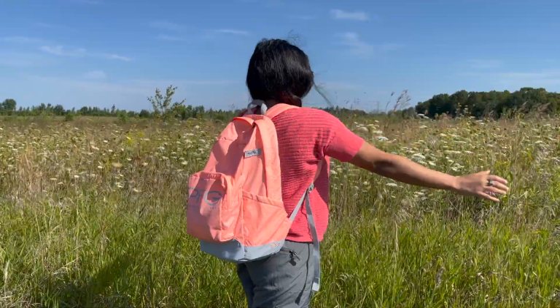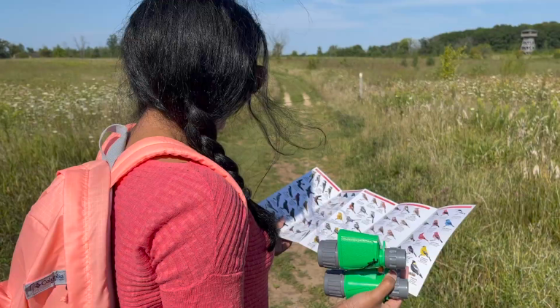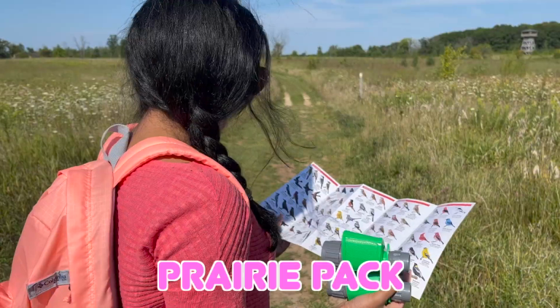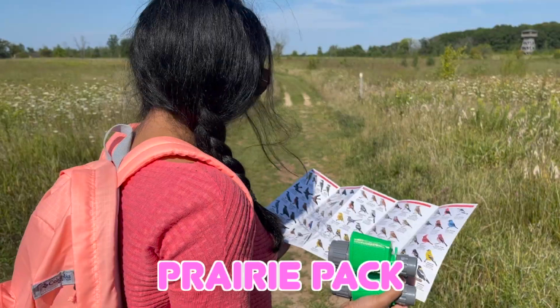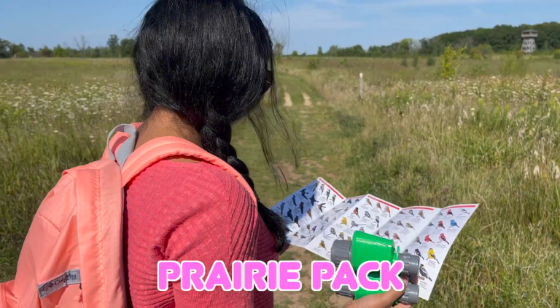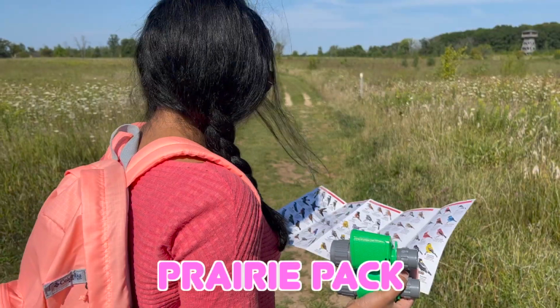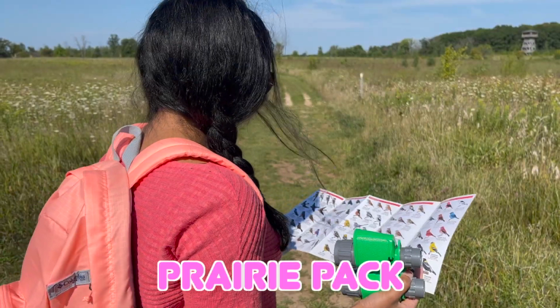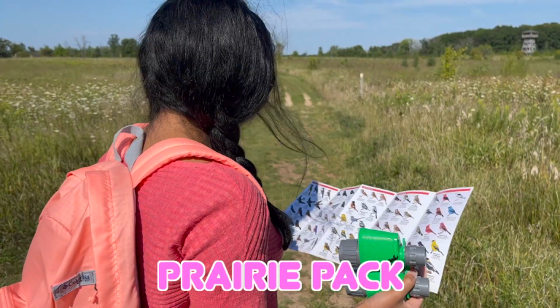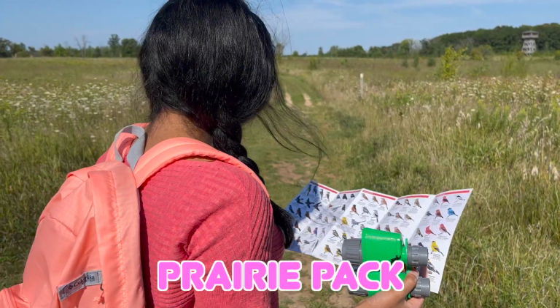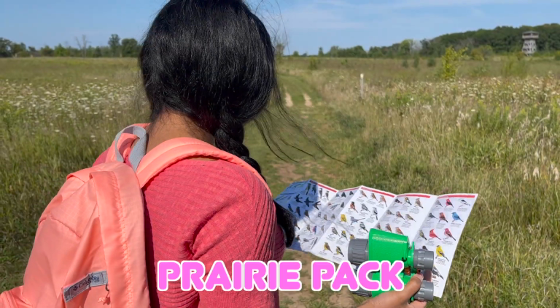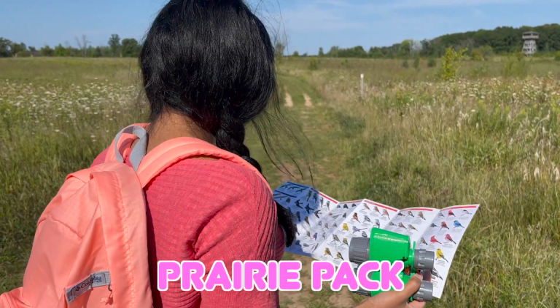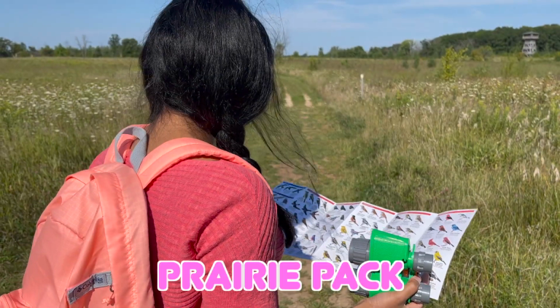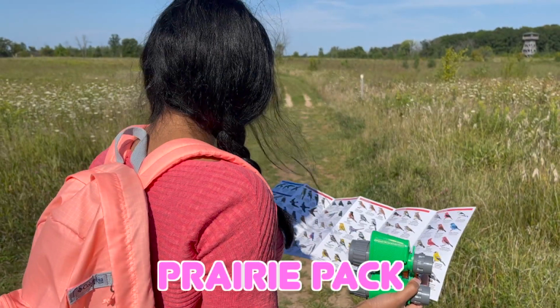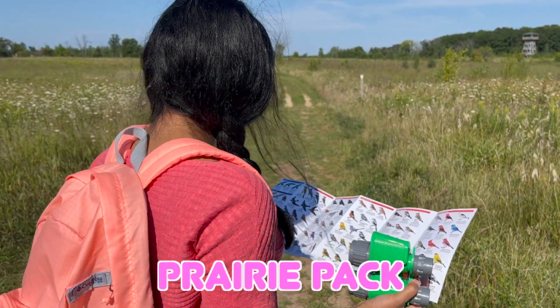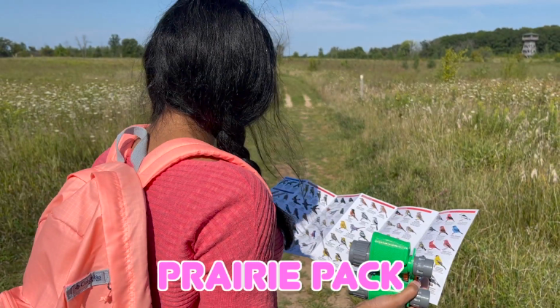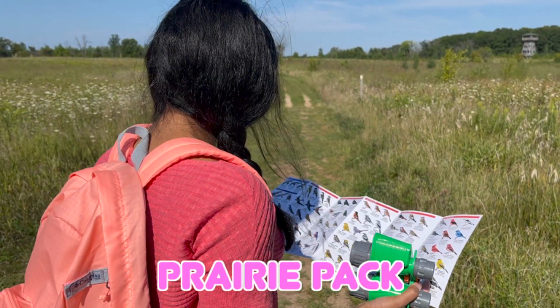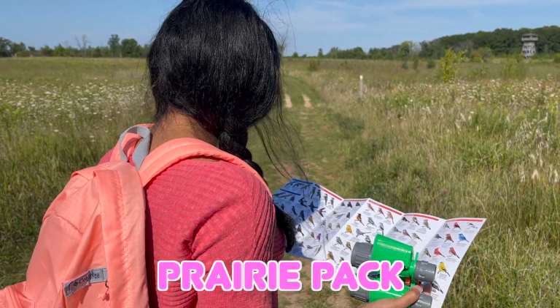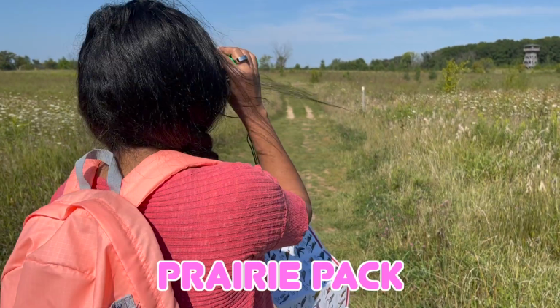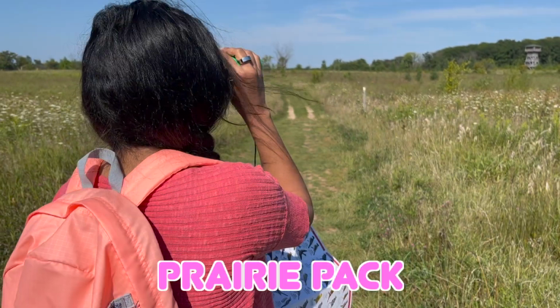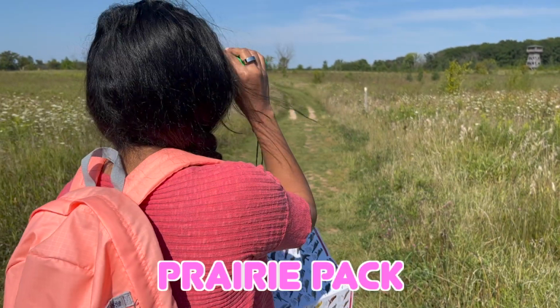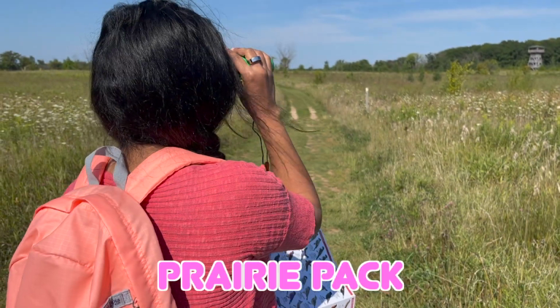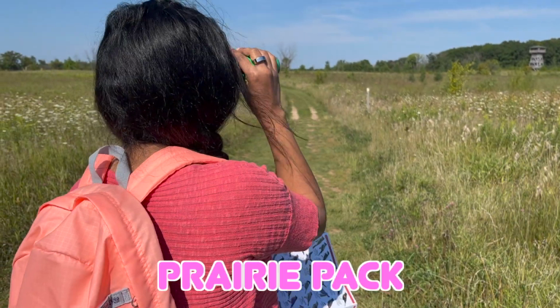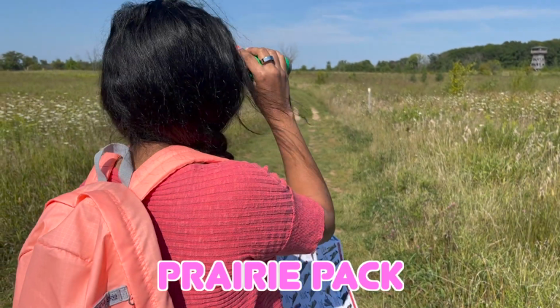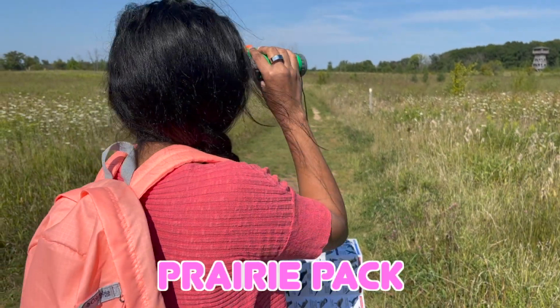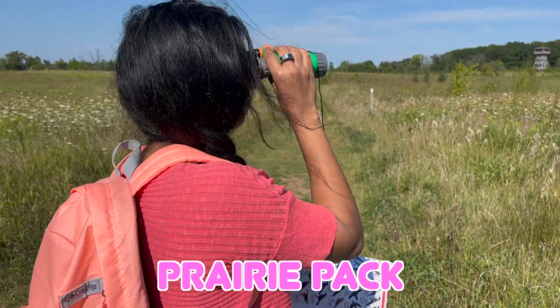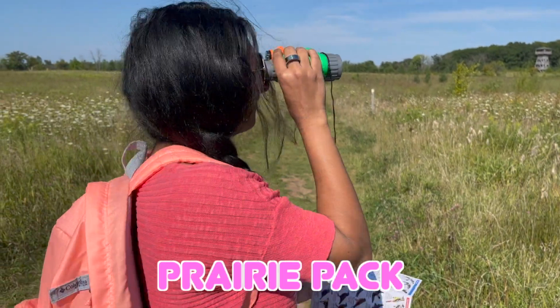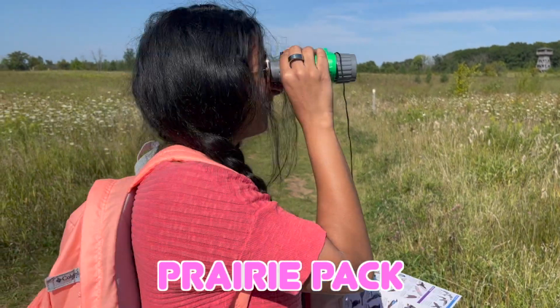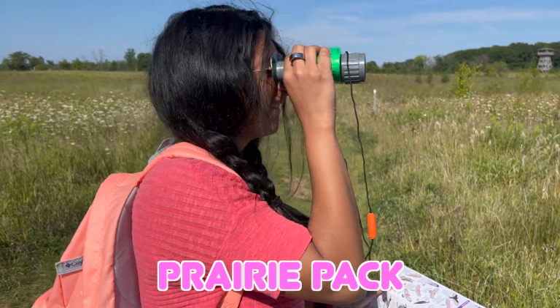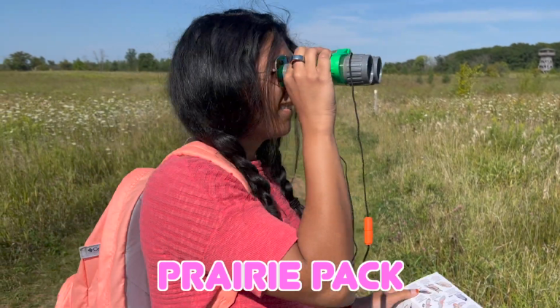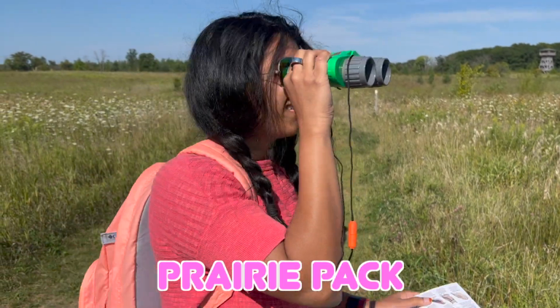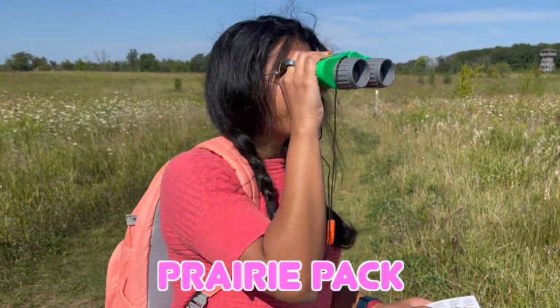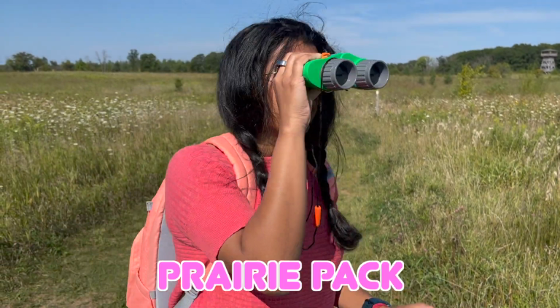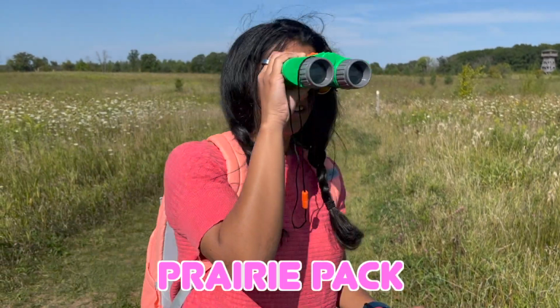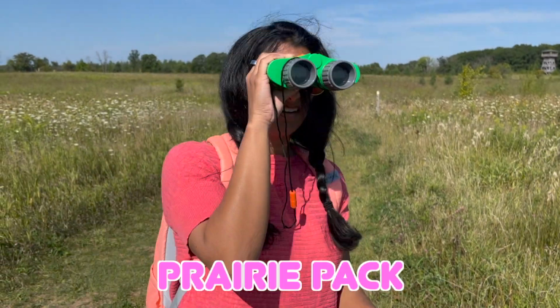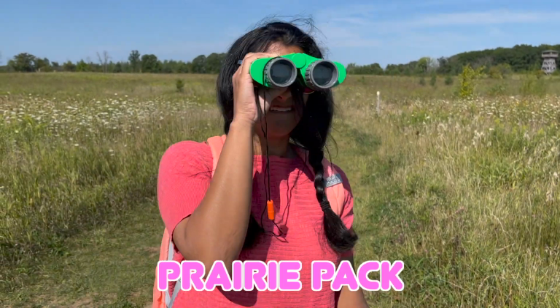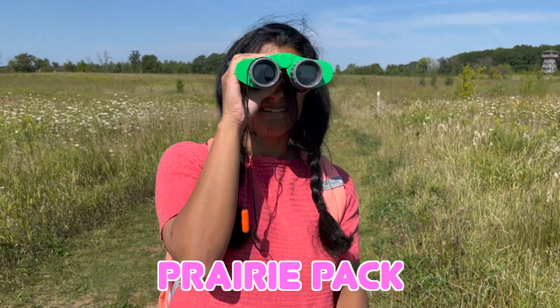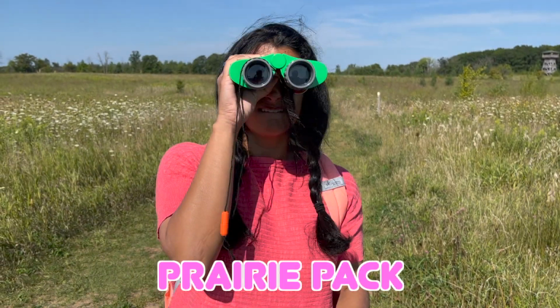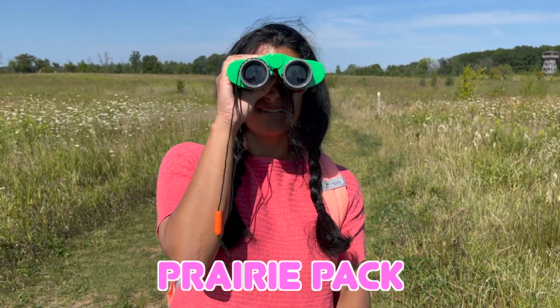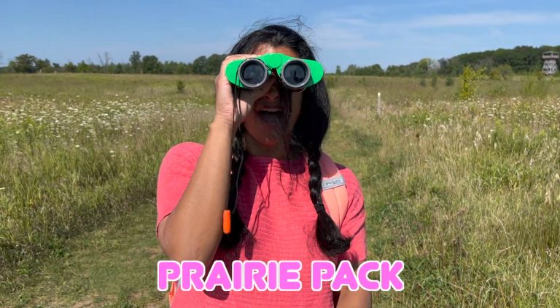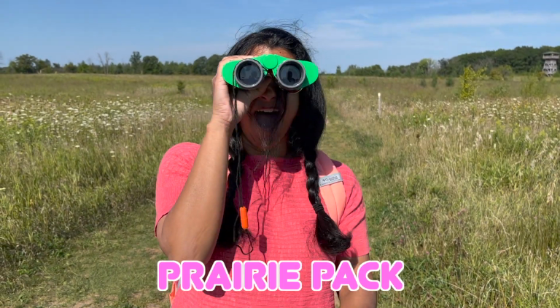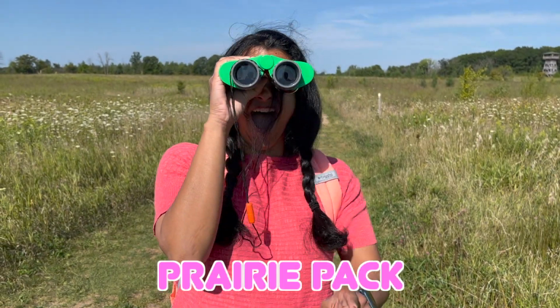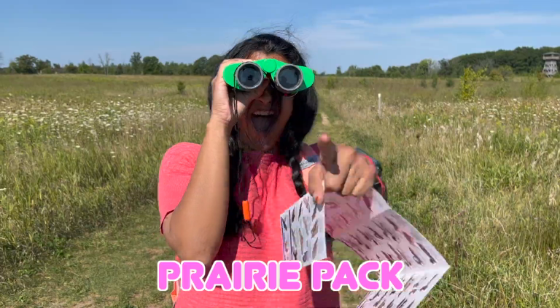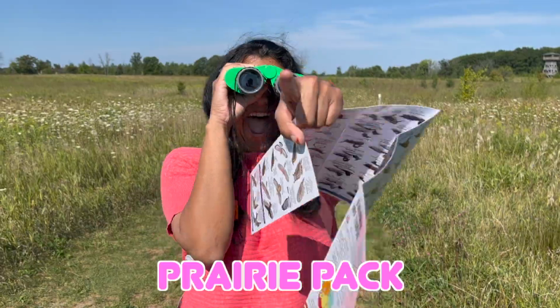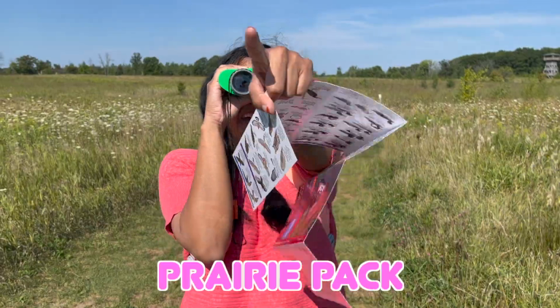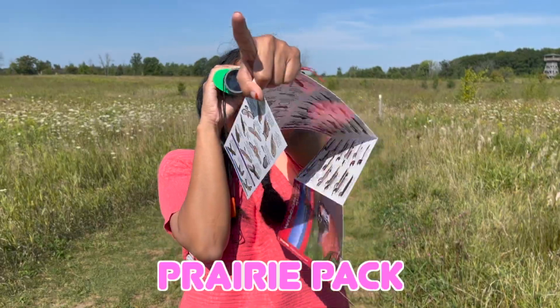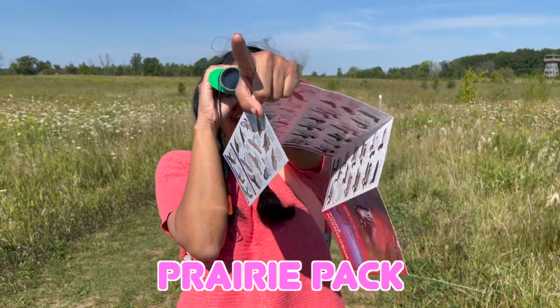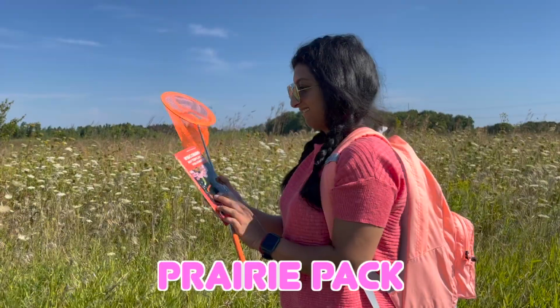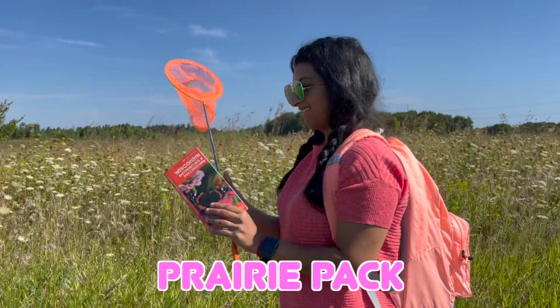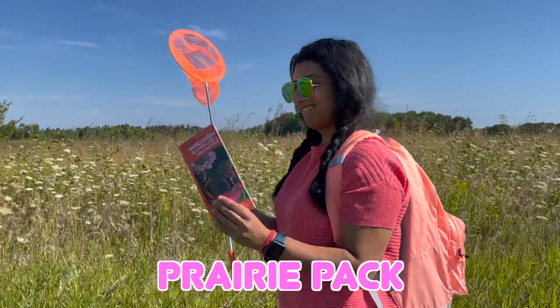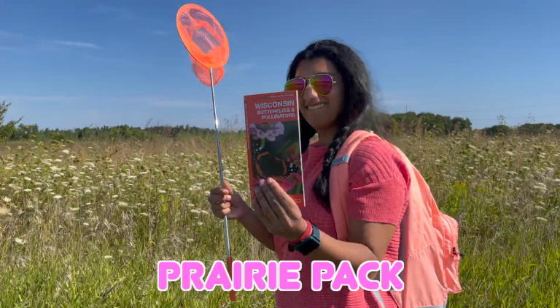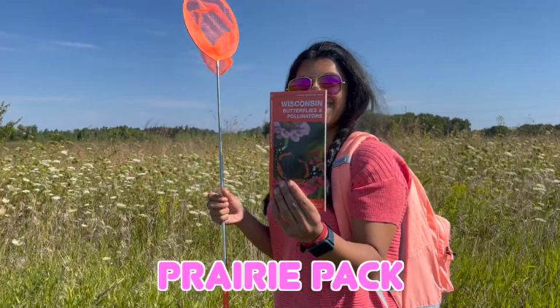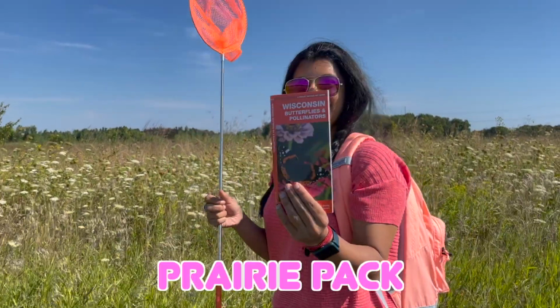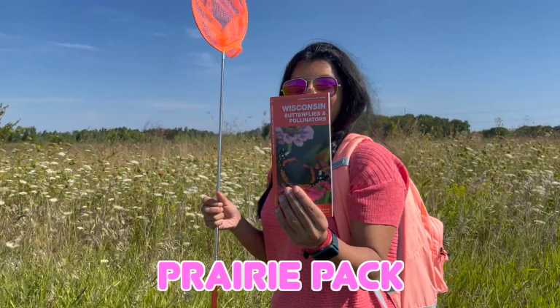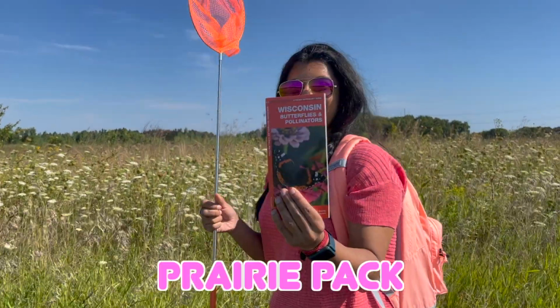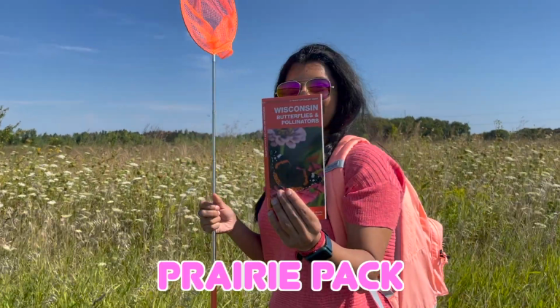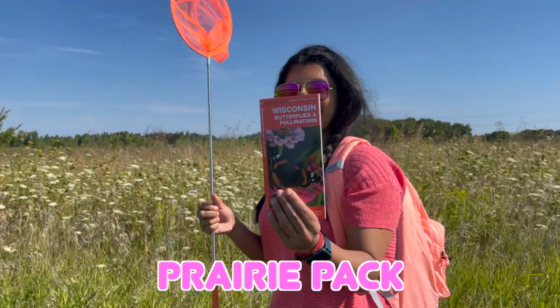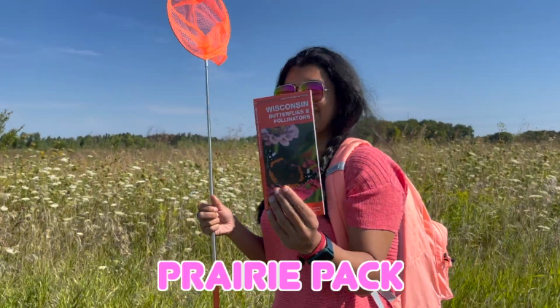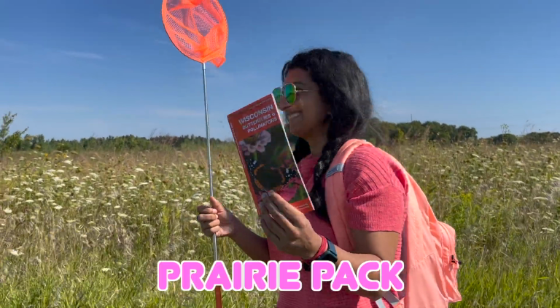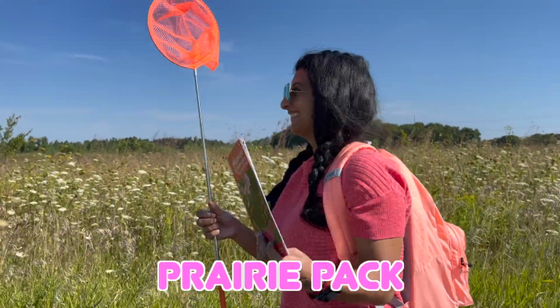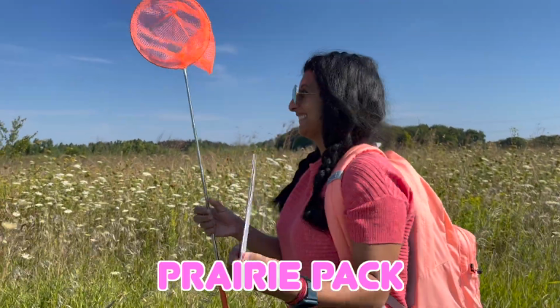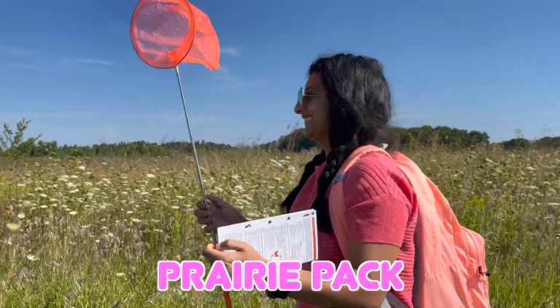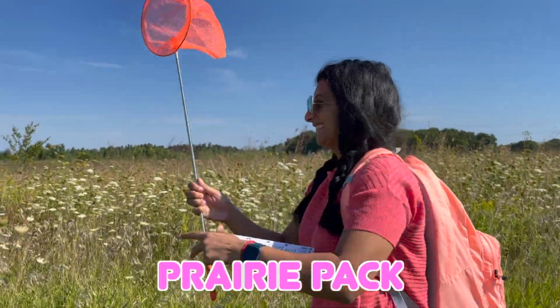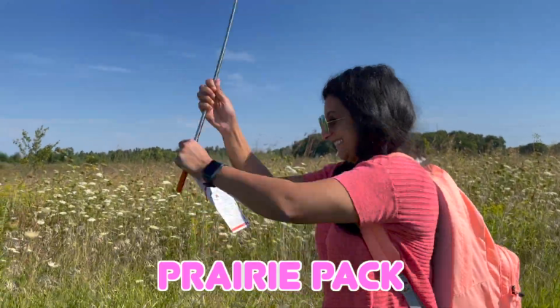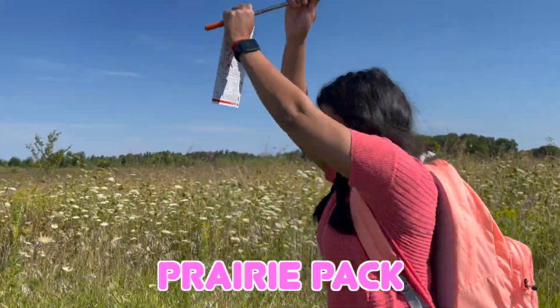Like the Prairie Pack! Peruse the plains for migratory birds, or equip a bug net and get a close-up view of a six-legged herd.